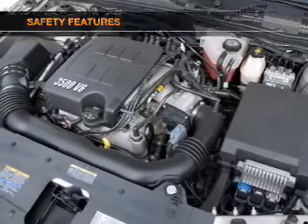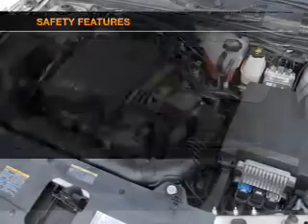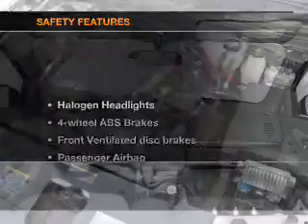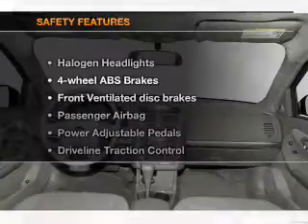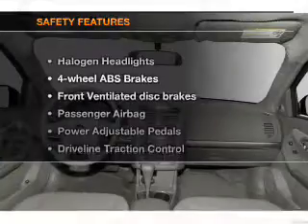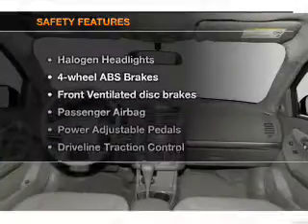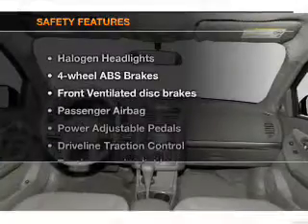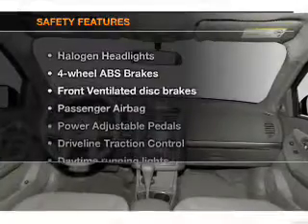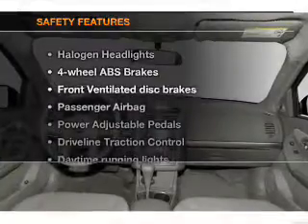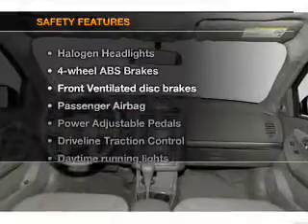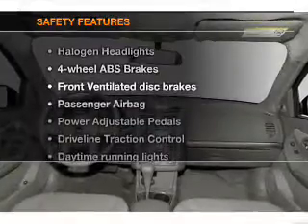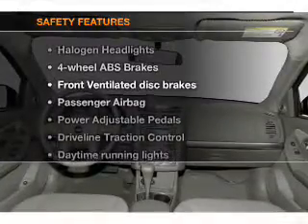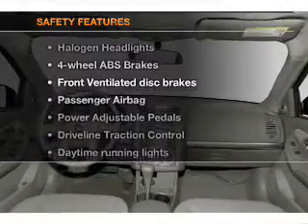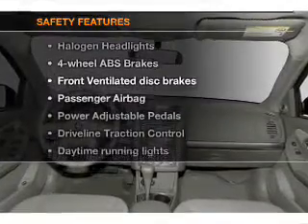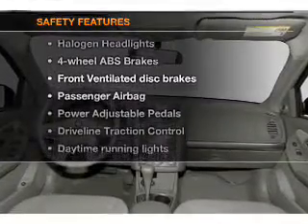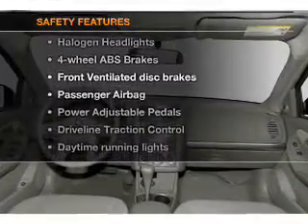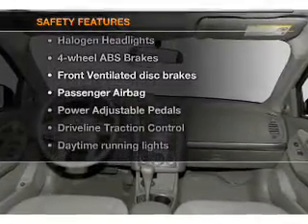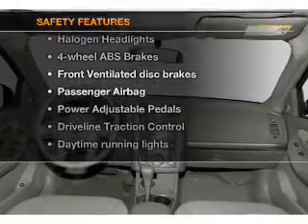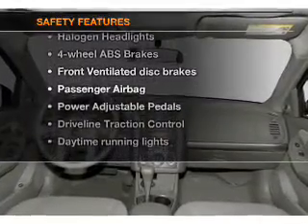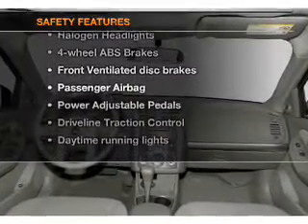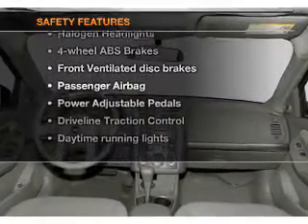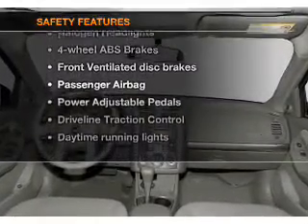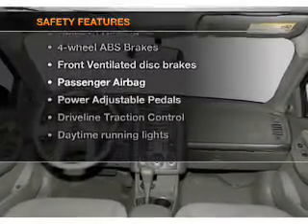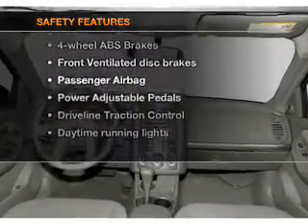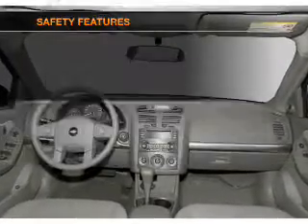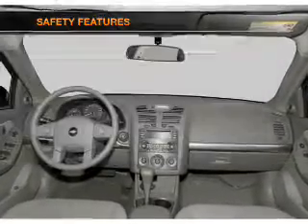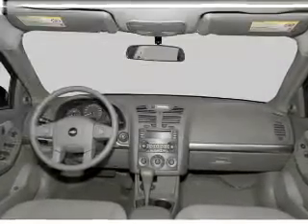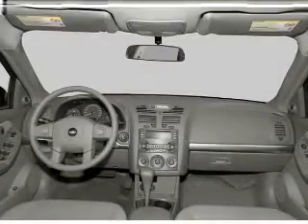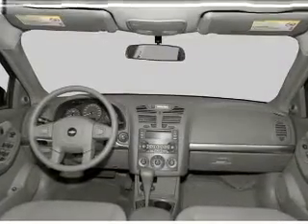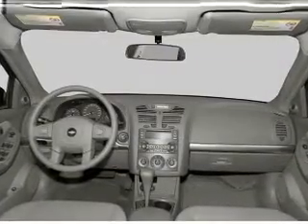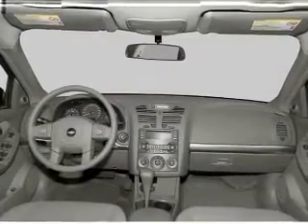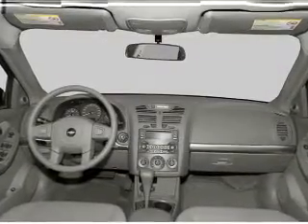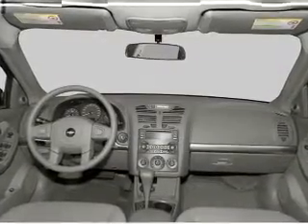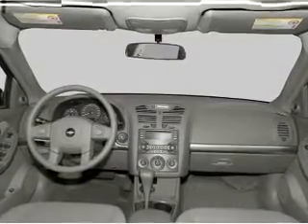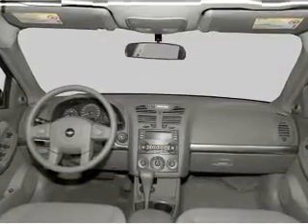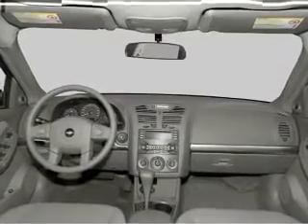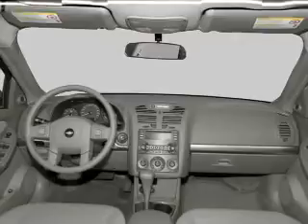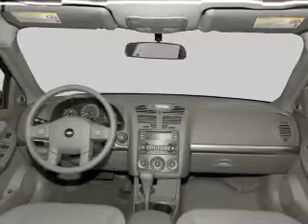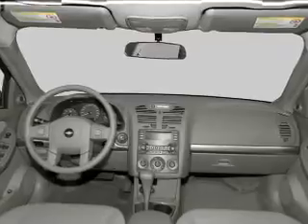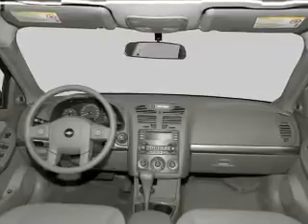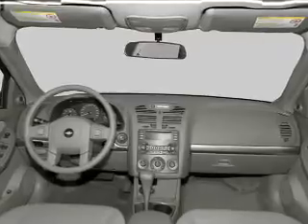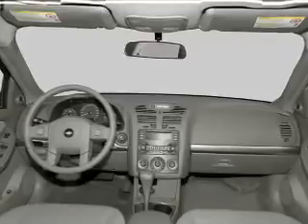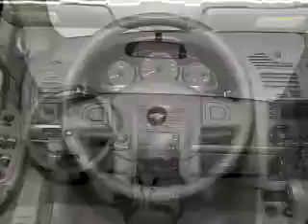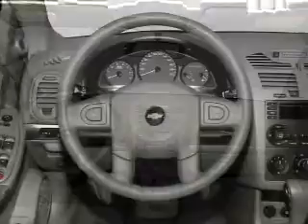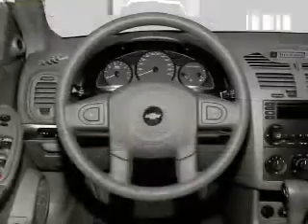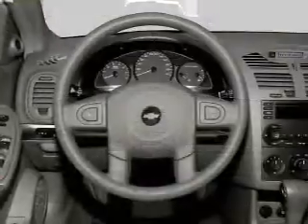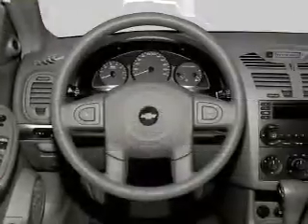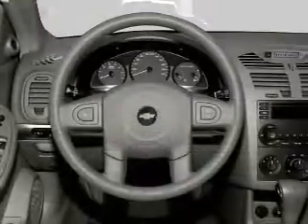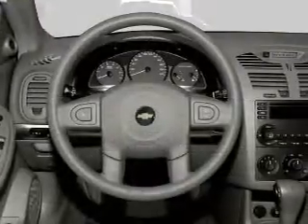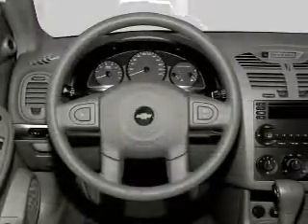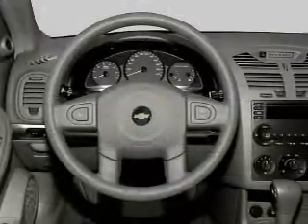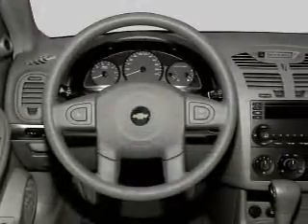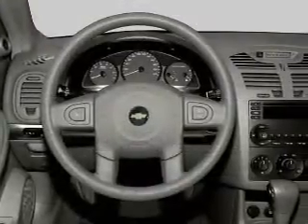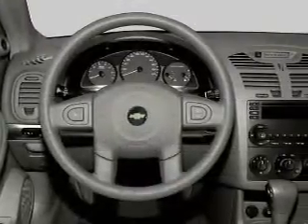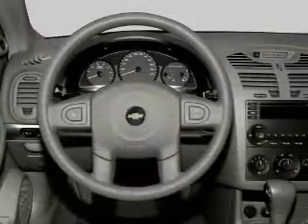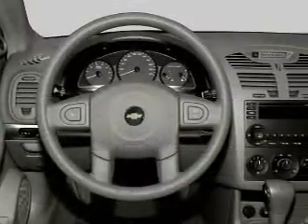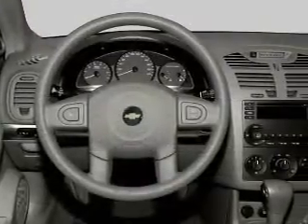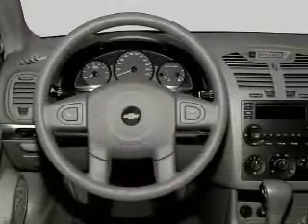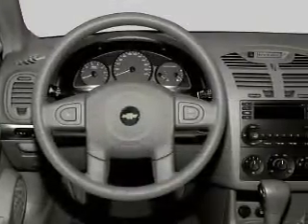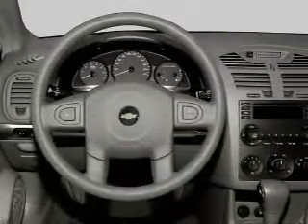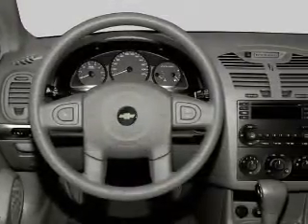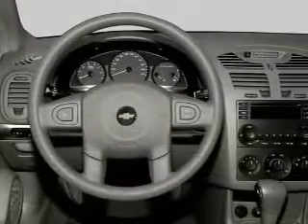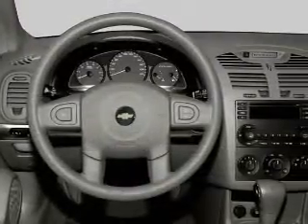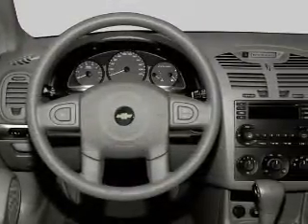For your peace of mind, the following safety equipment is included: front ventilated disc brakes, passenger airbag, and daytime running lights.